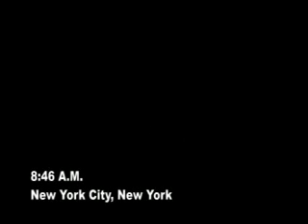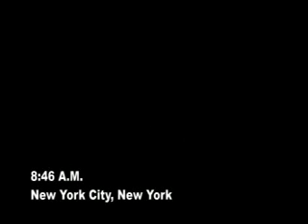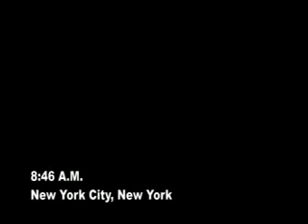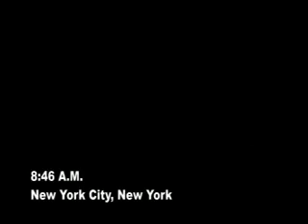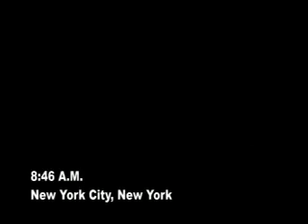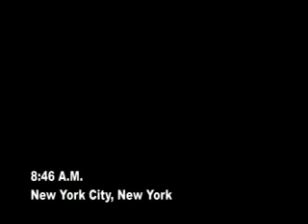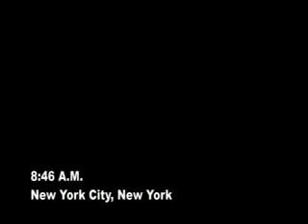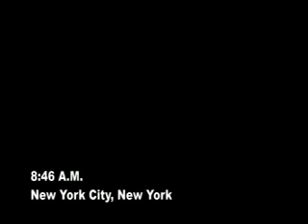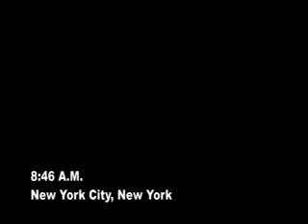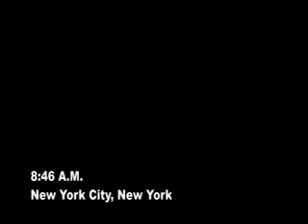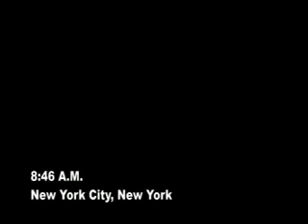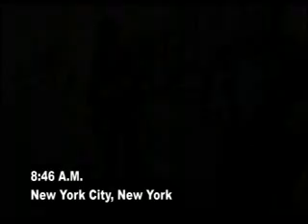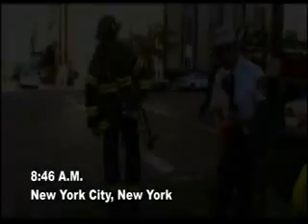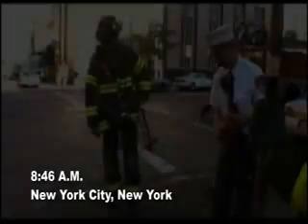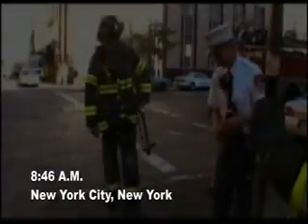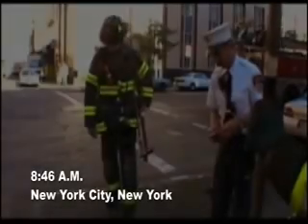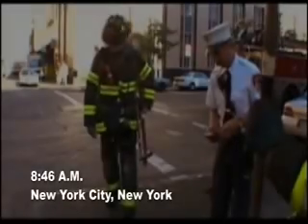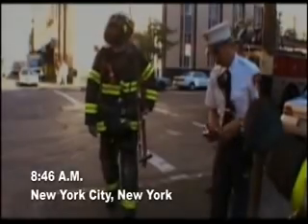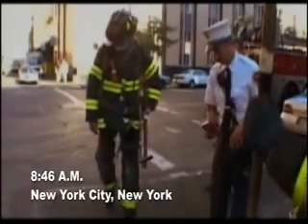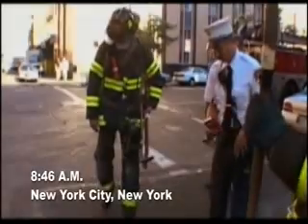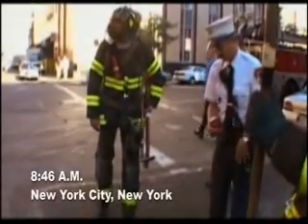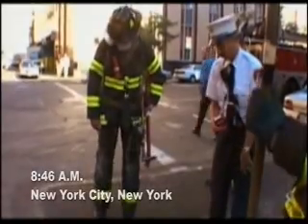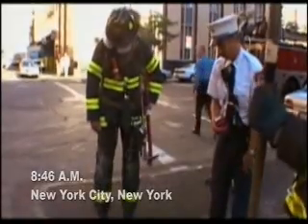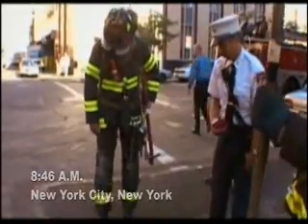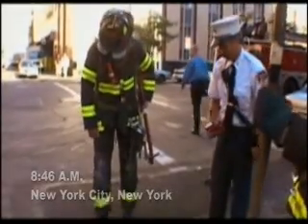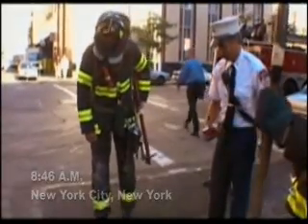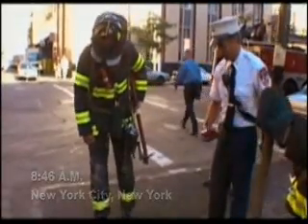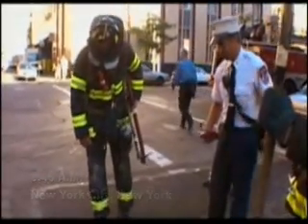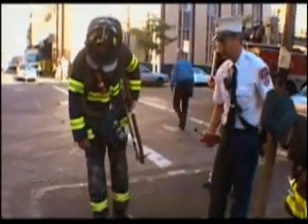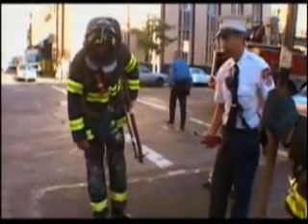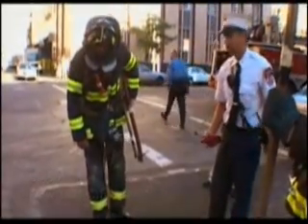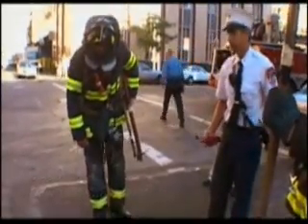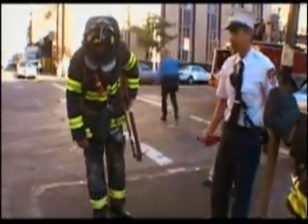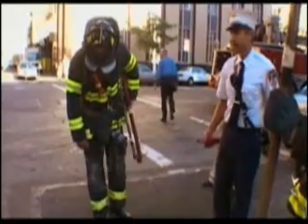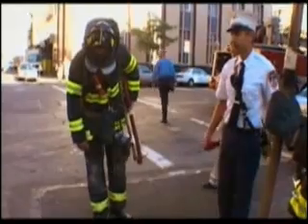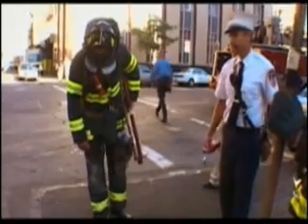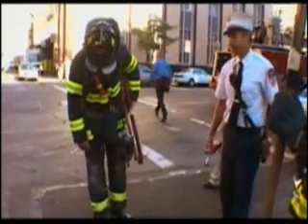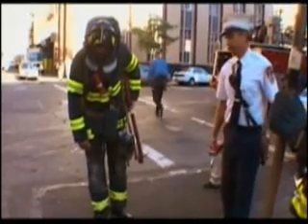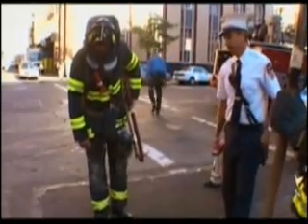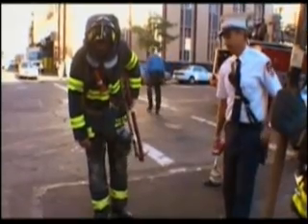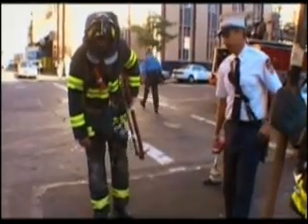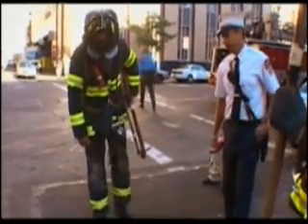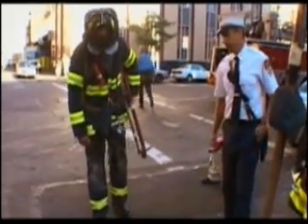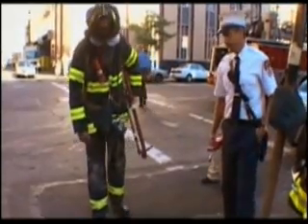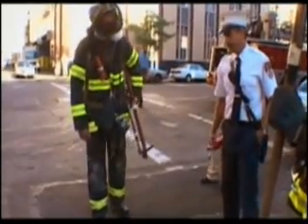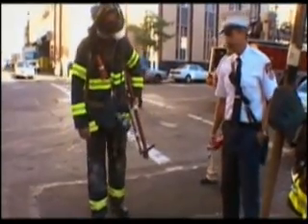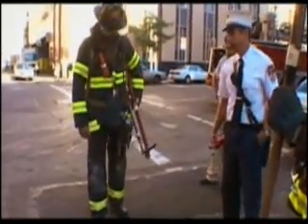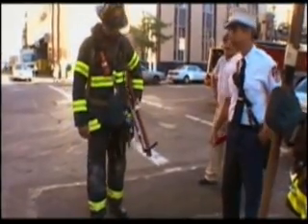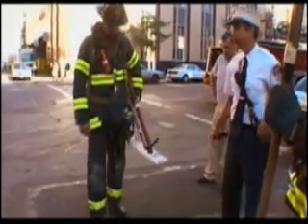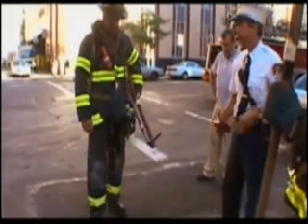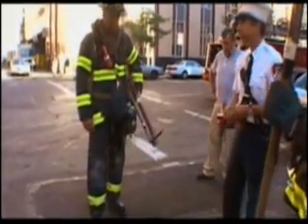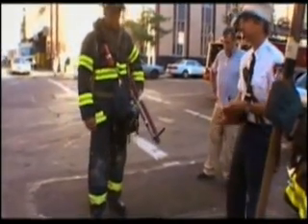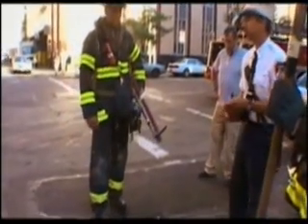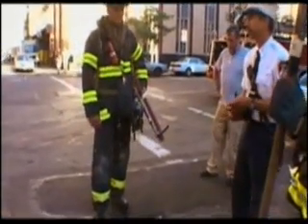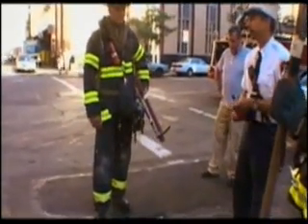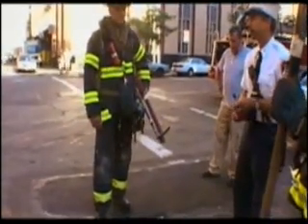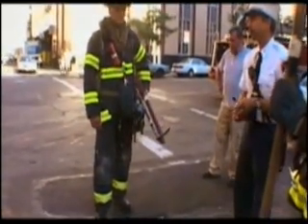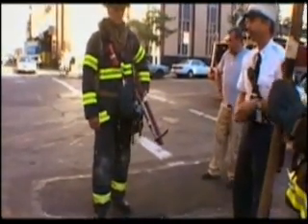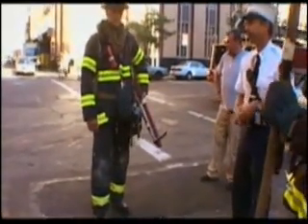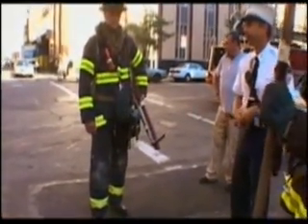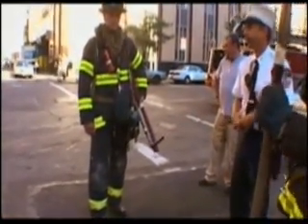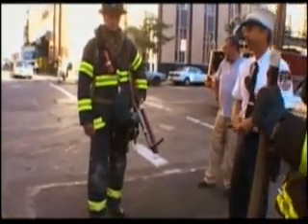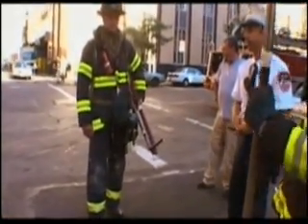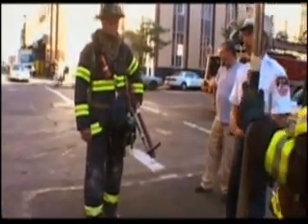8:46am, New York City. American Airlines Flight 11 is allegedly flown into the North Tower by Mohammed Atta.